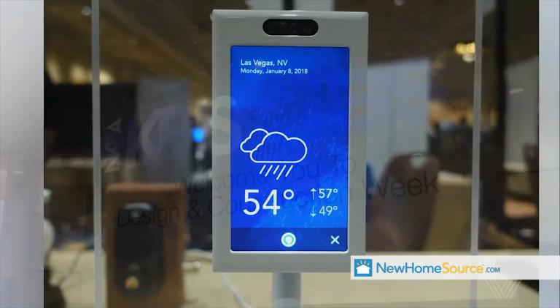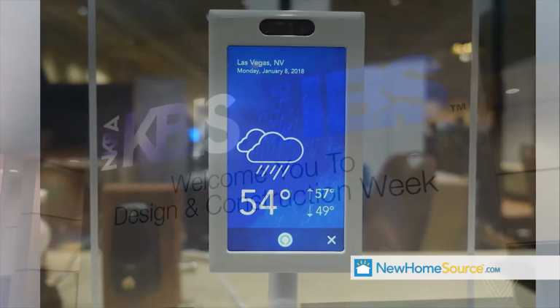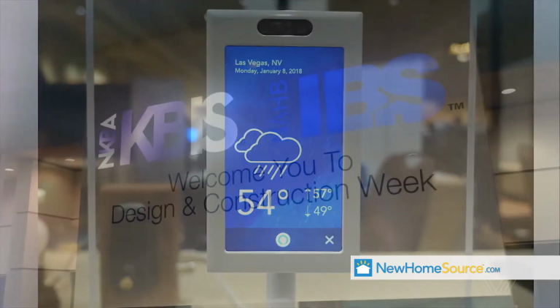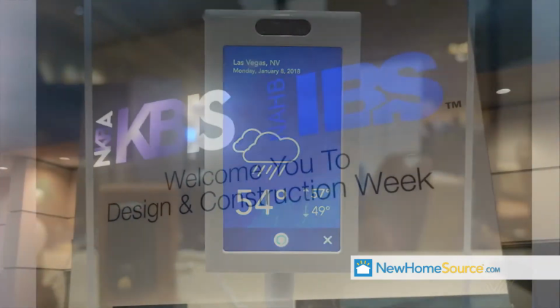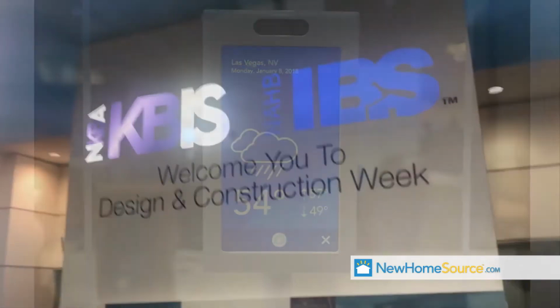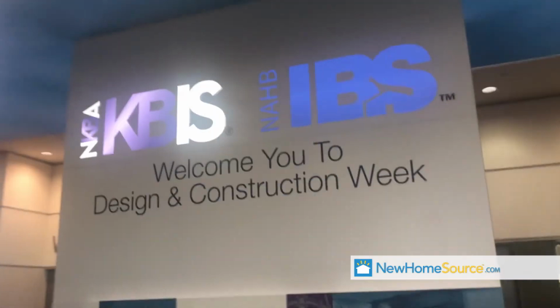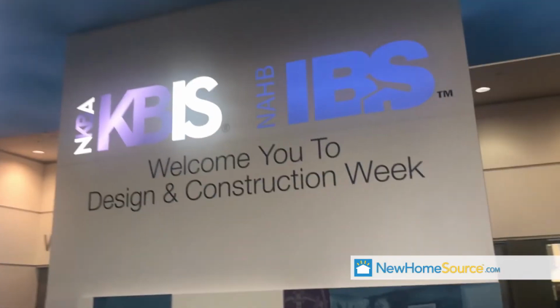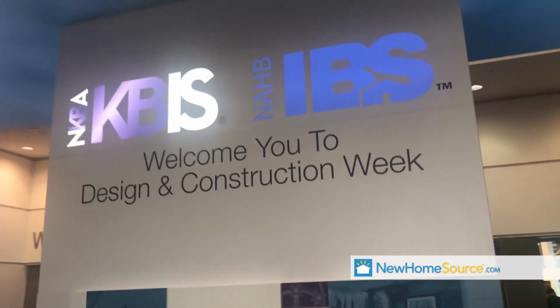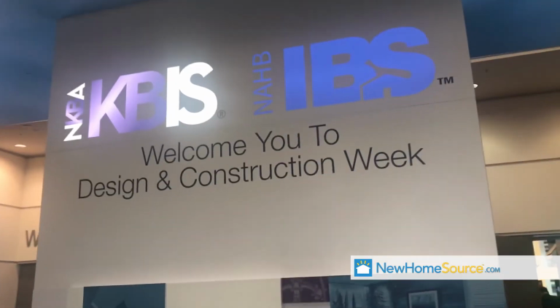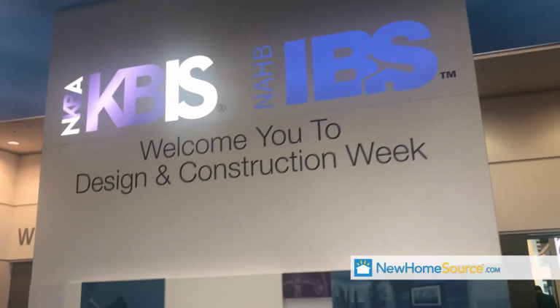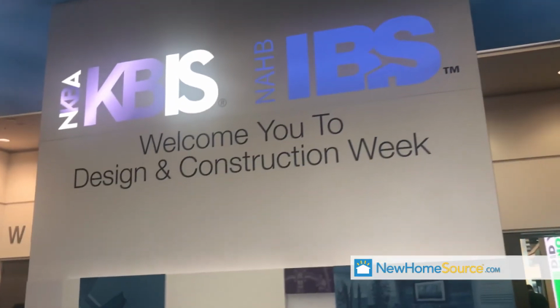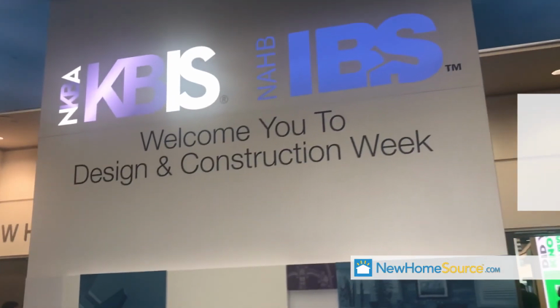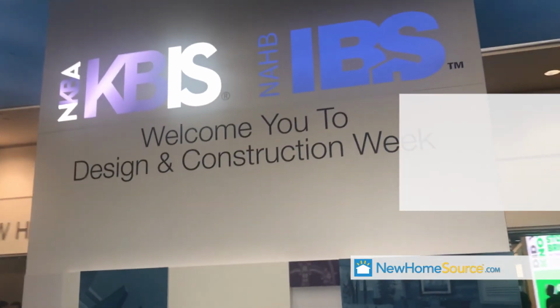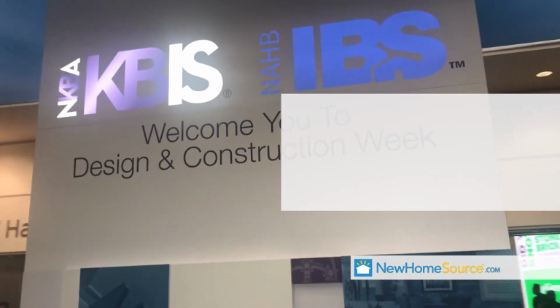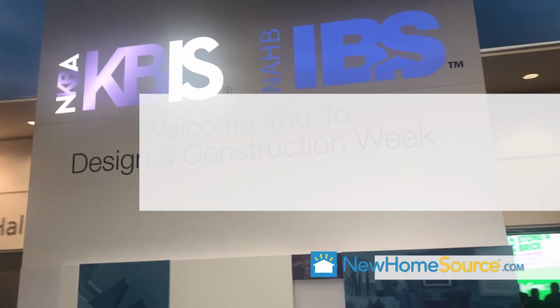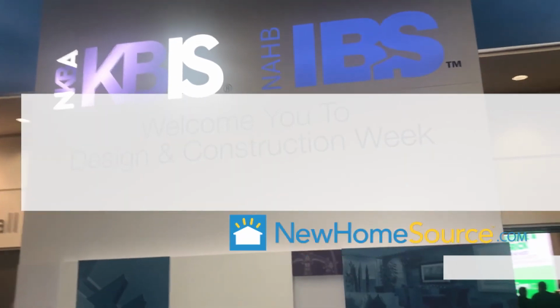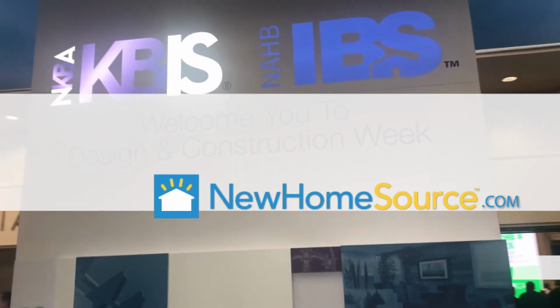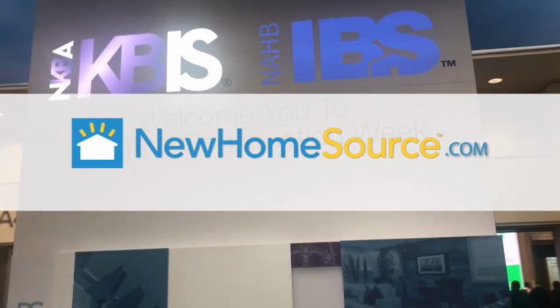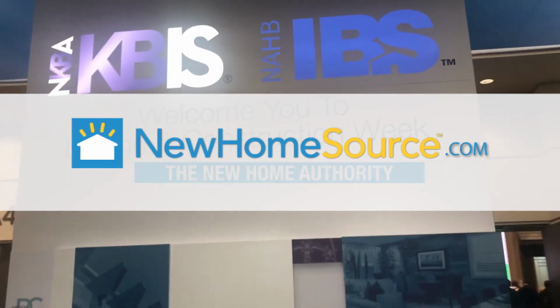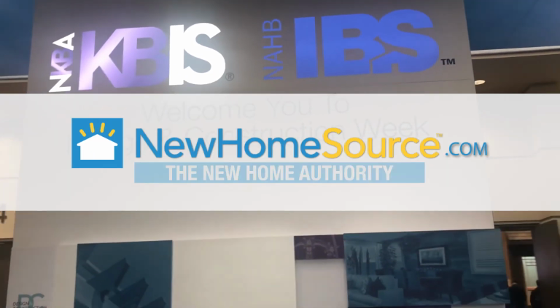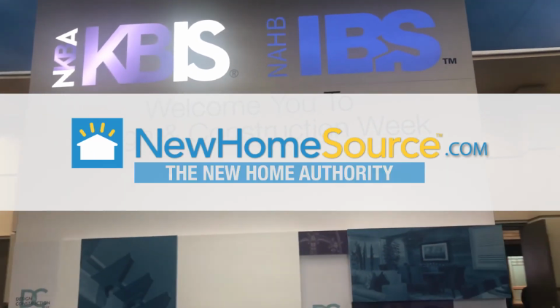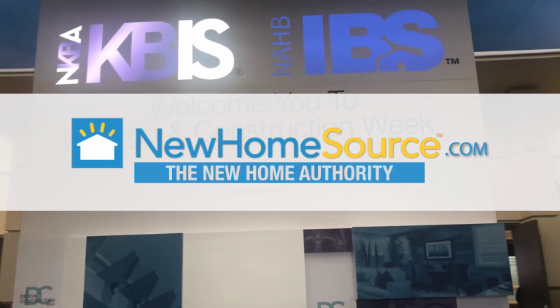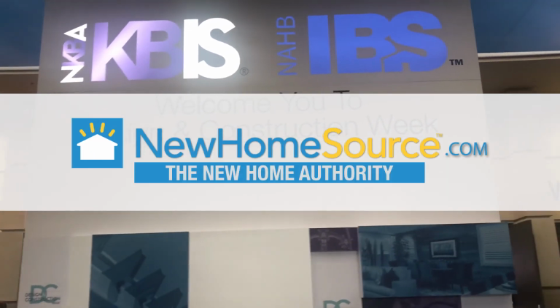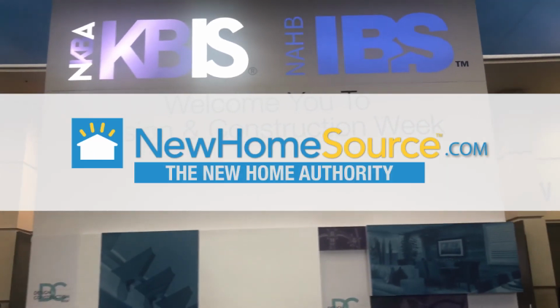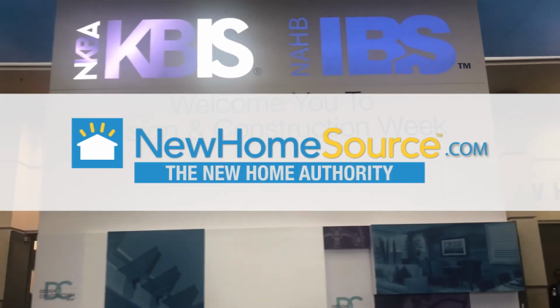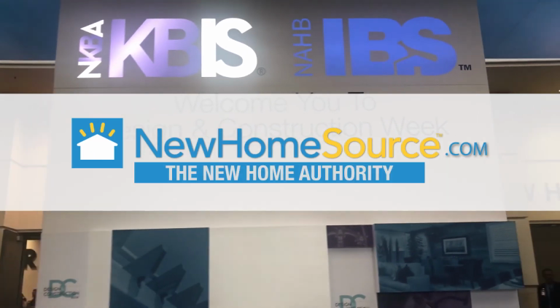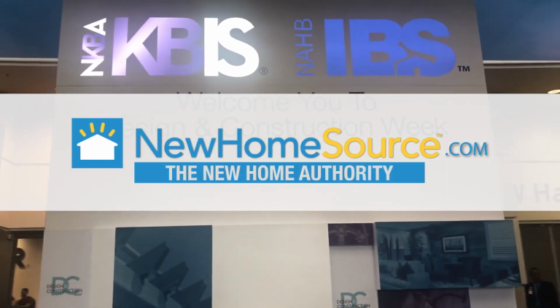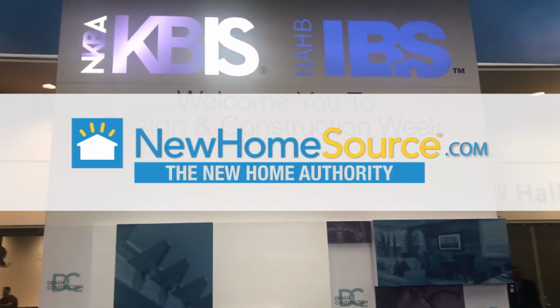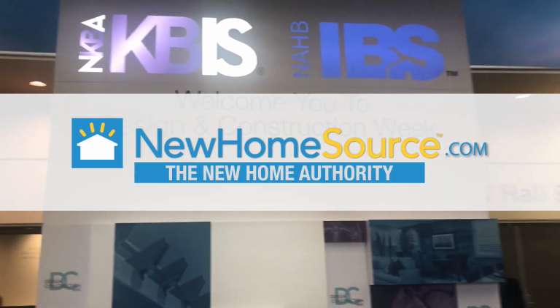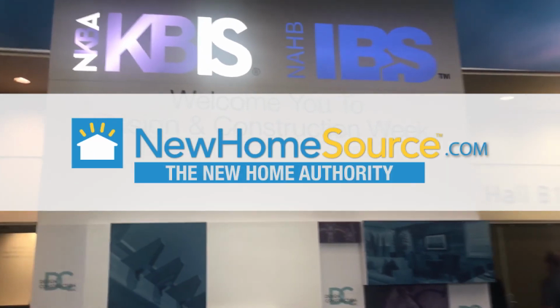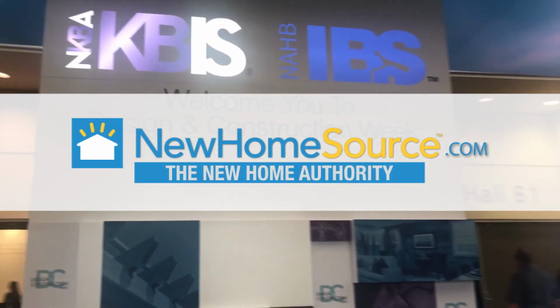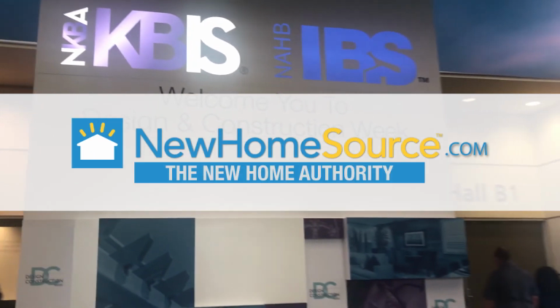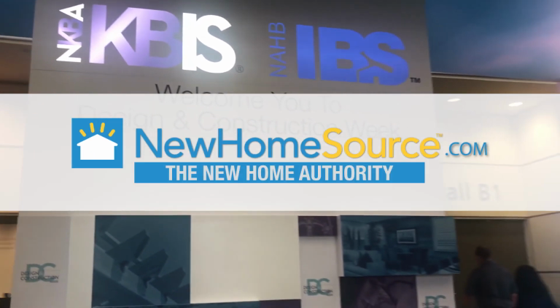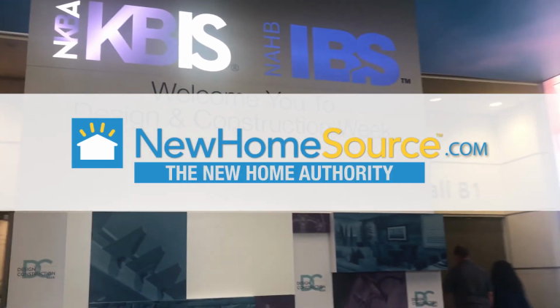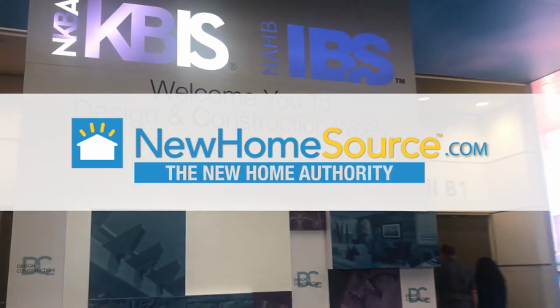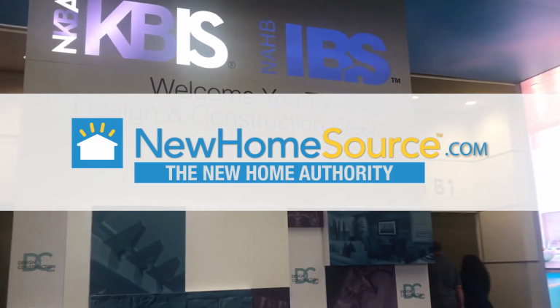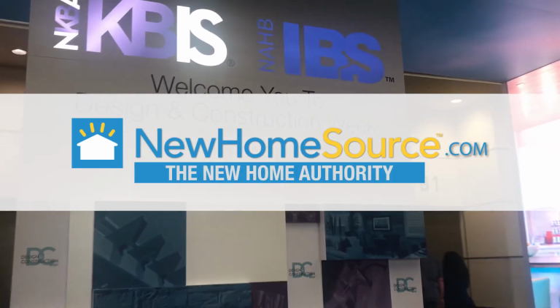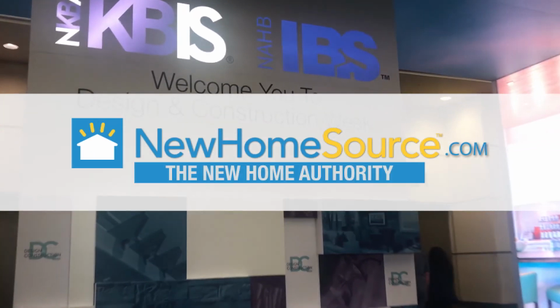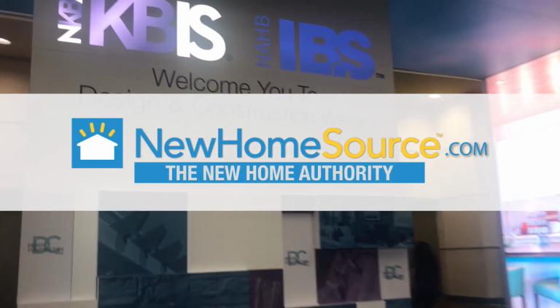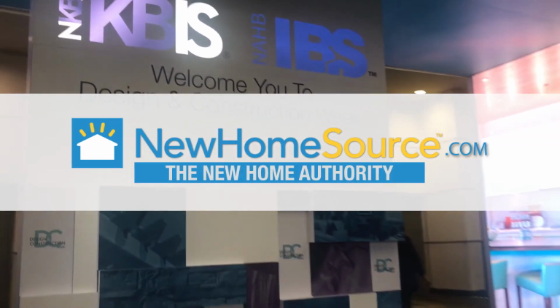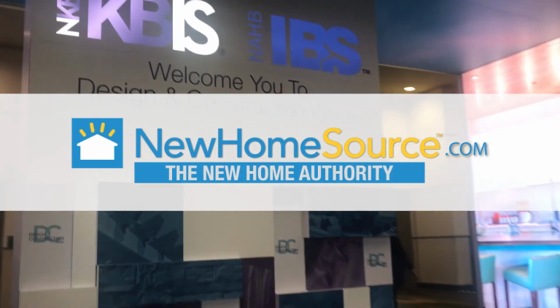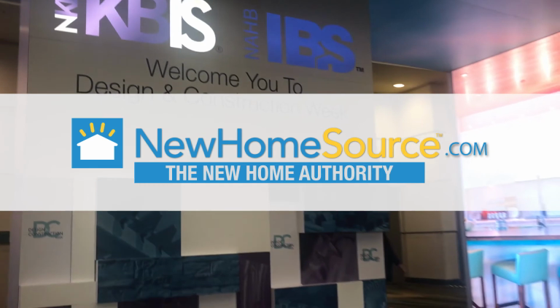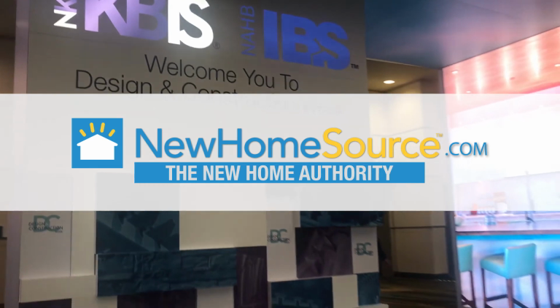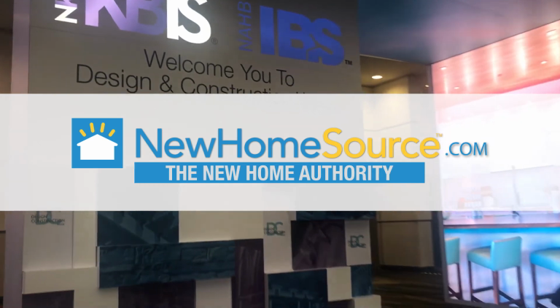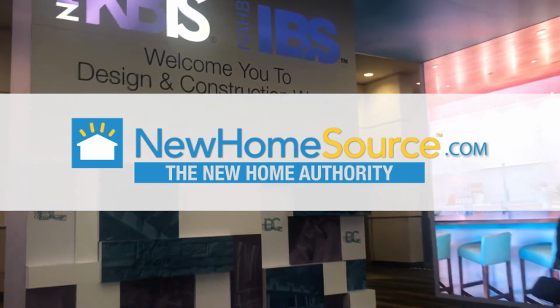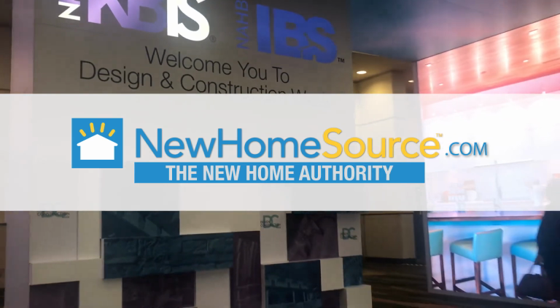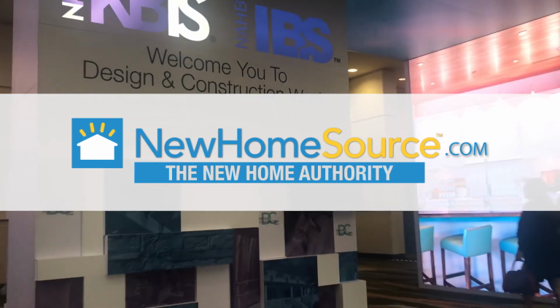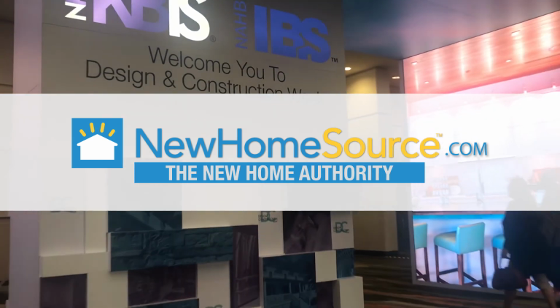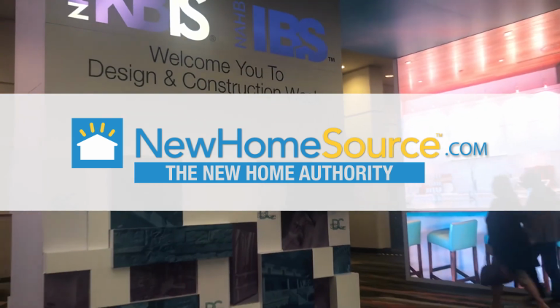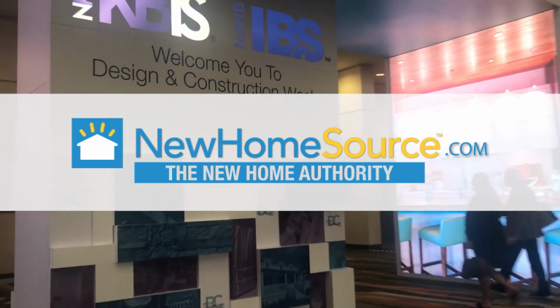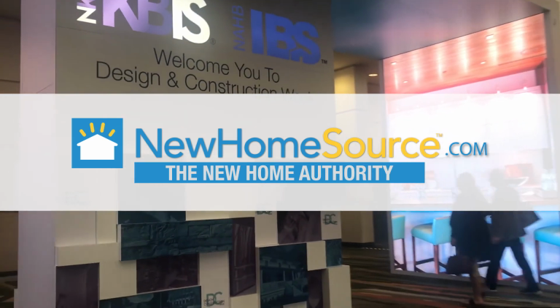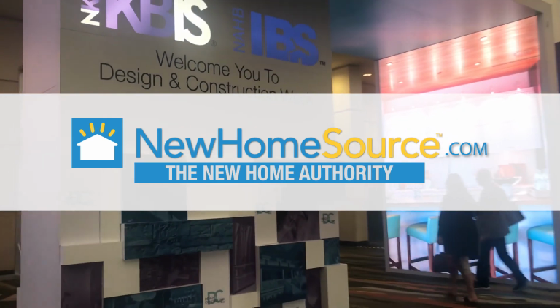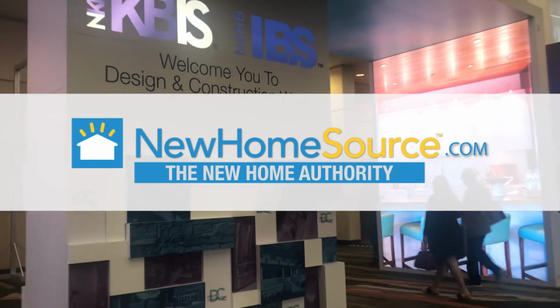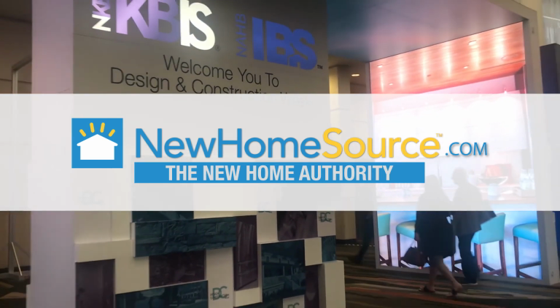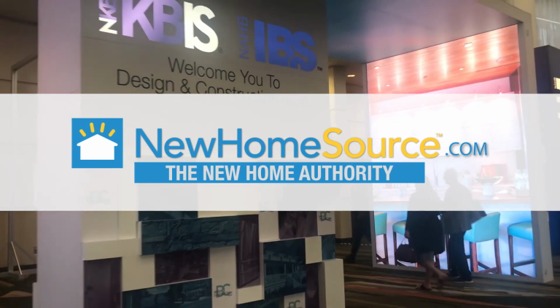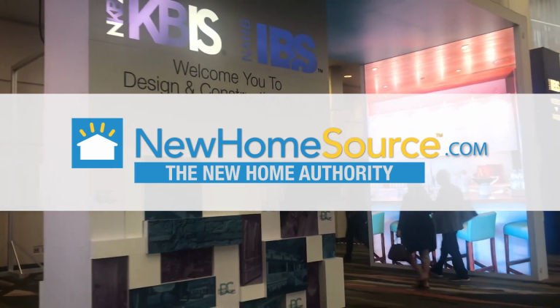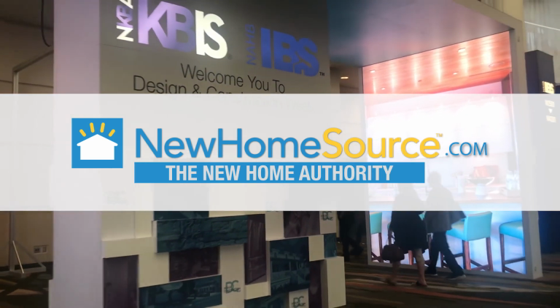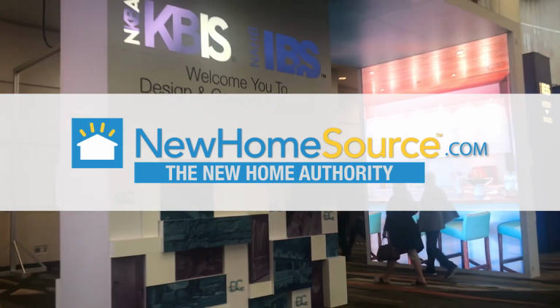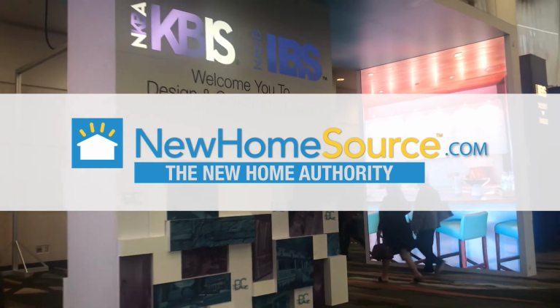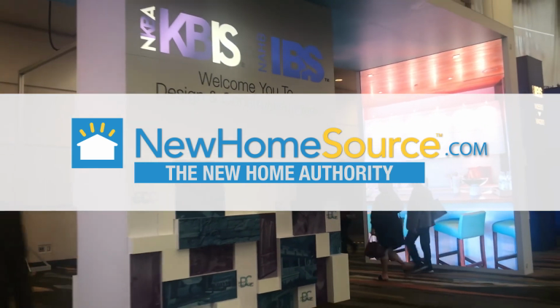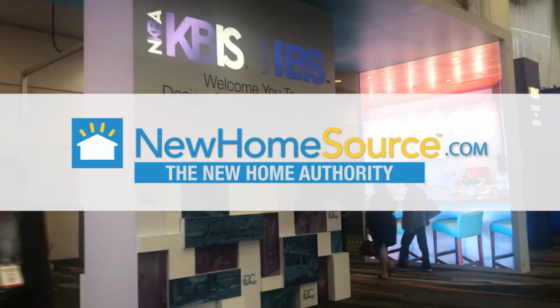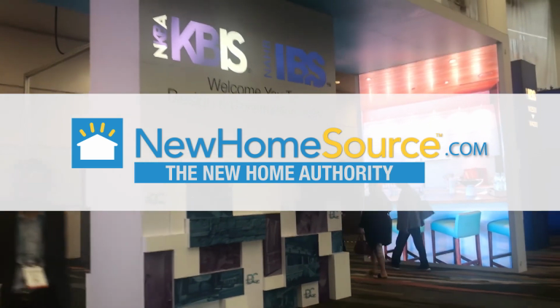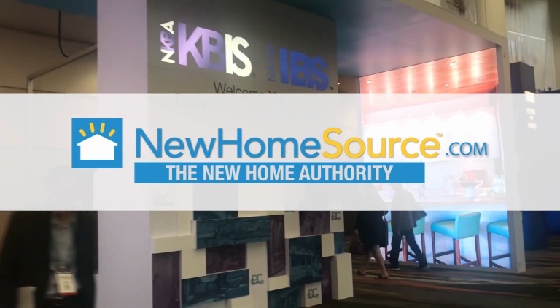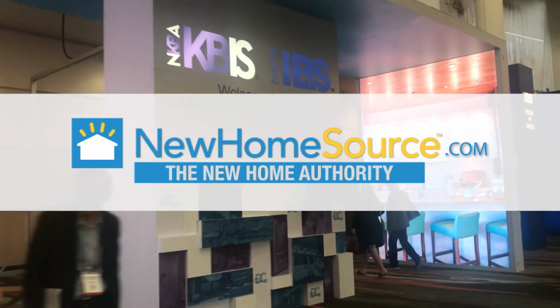For the latest products and design trends for your home, and to shop more new homes than anywhere else, visit newhomesource.com.